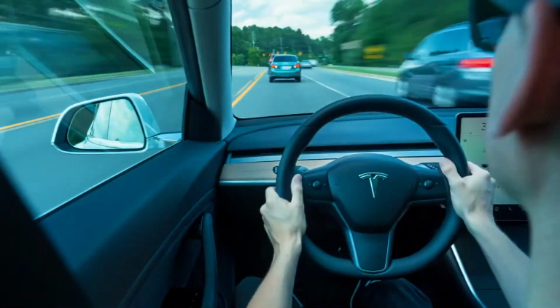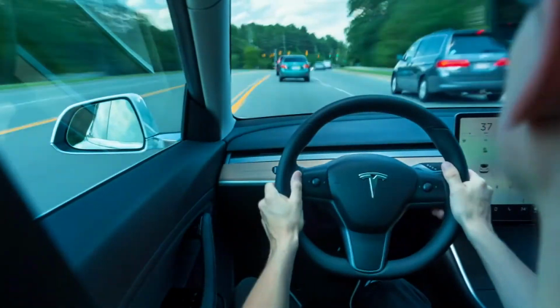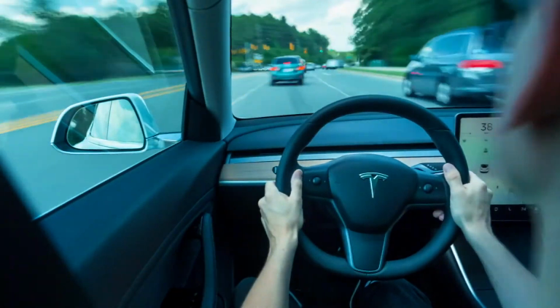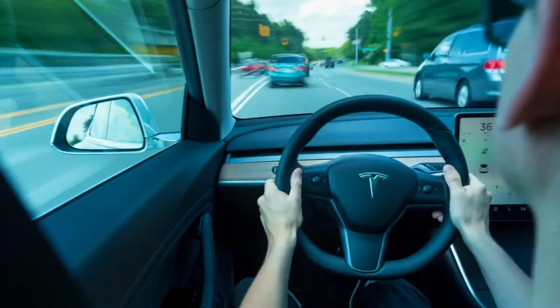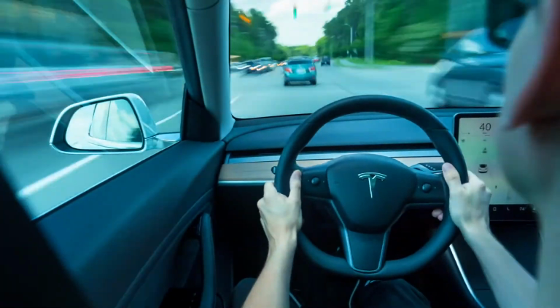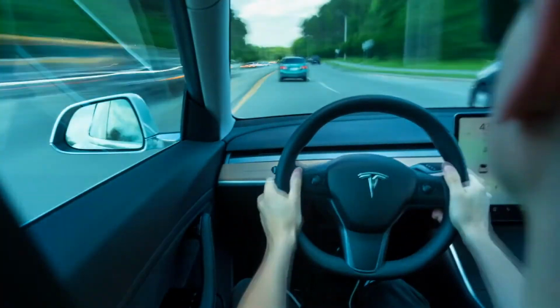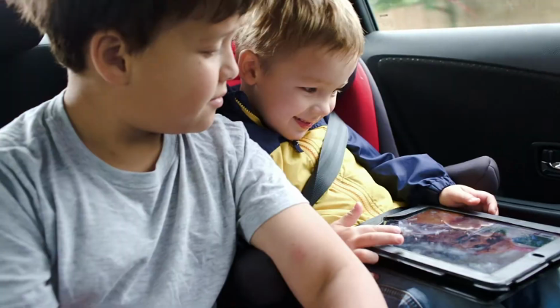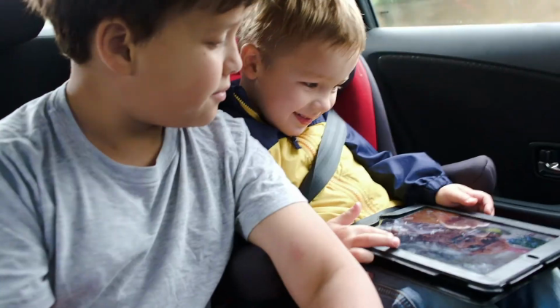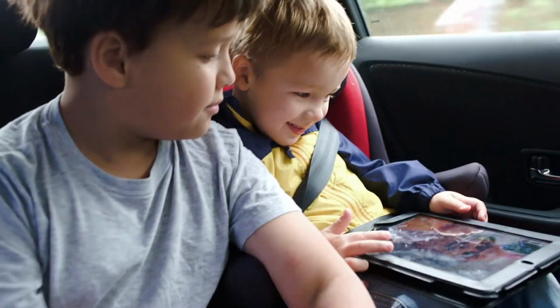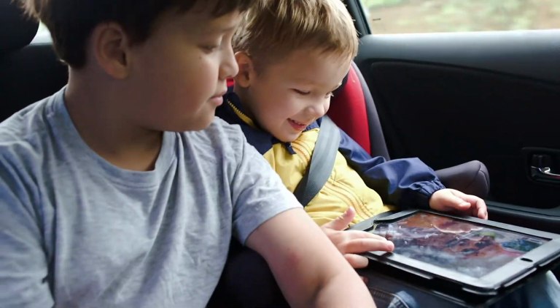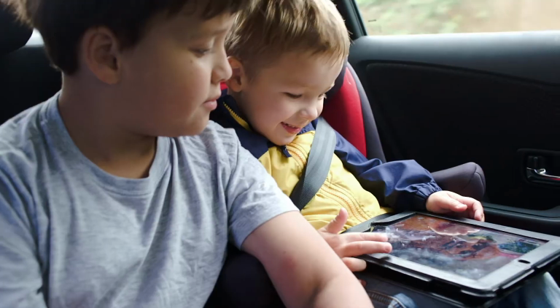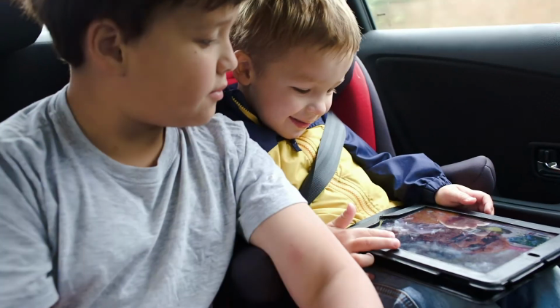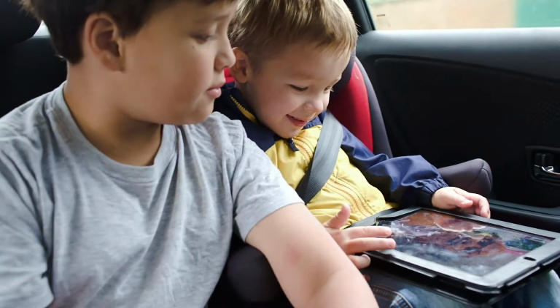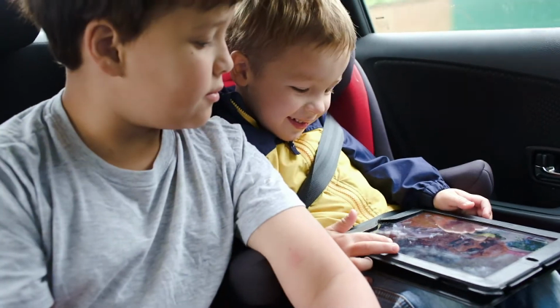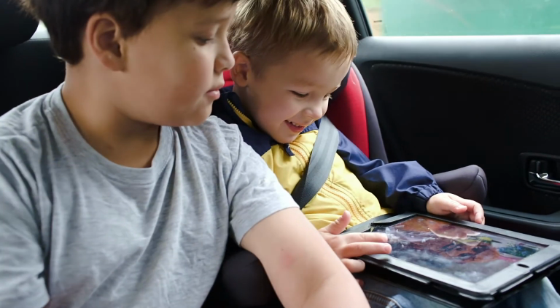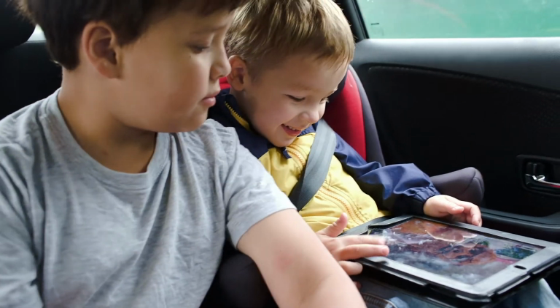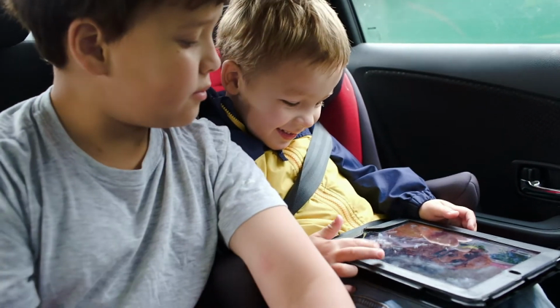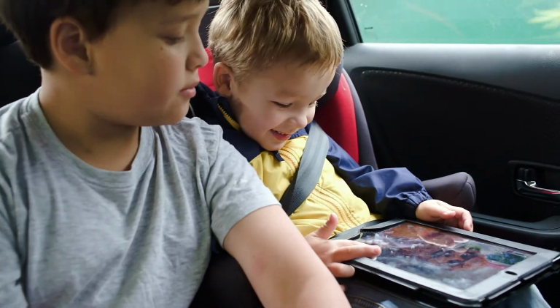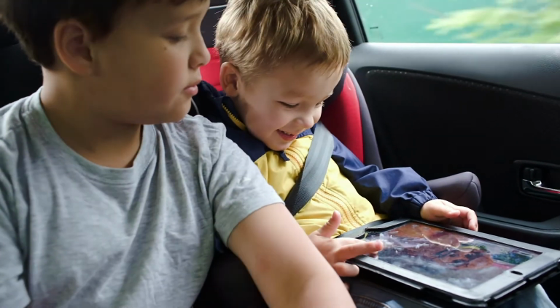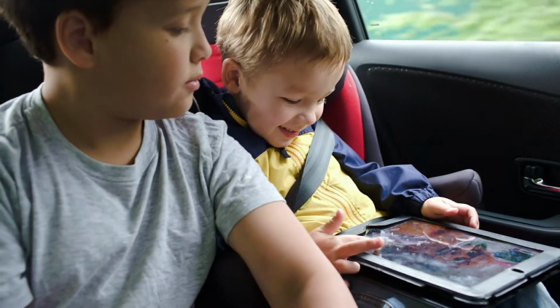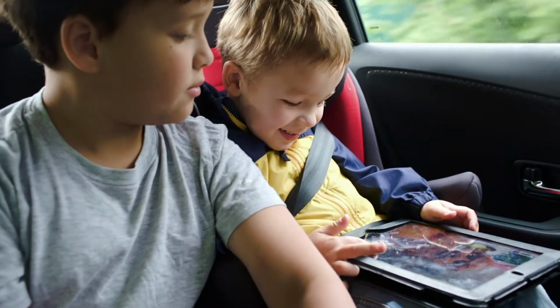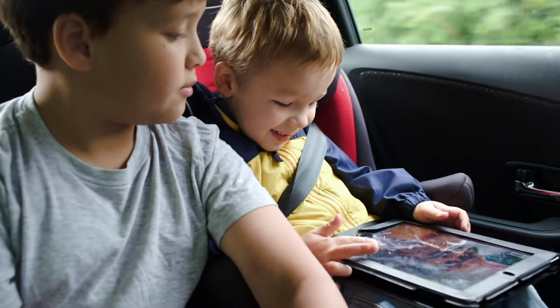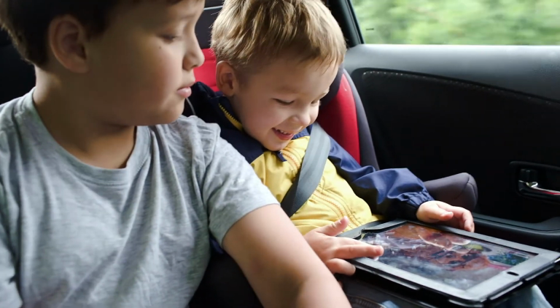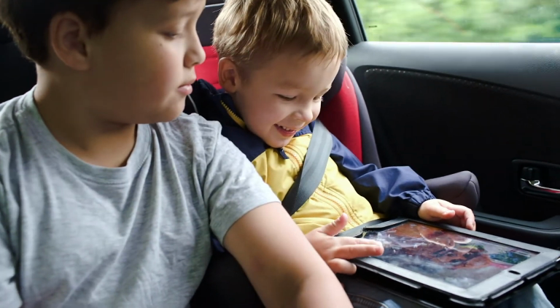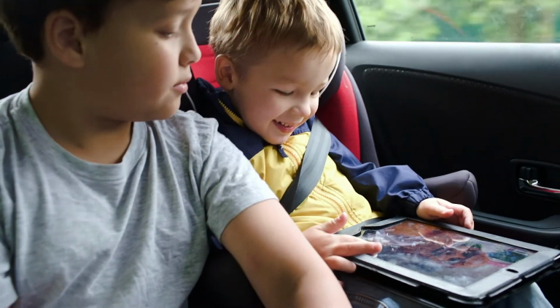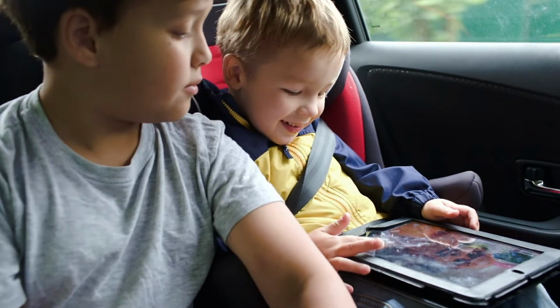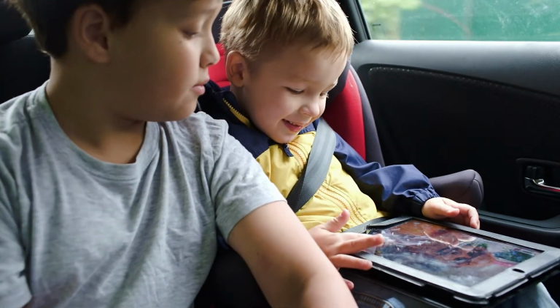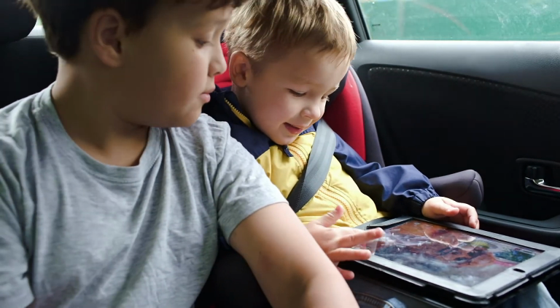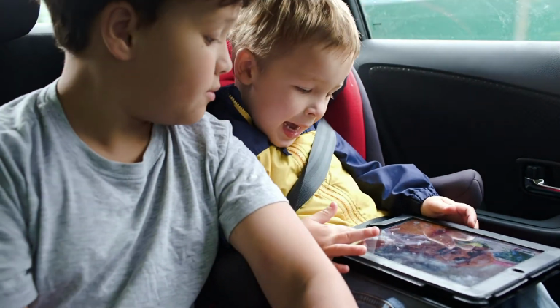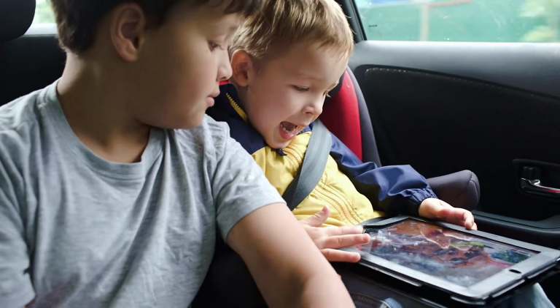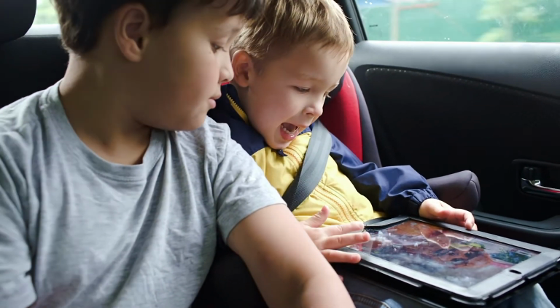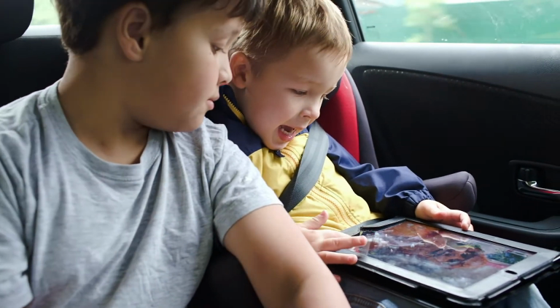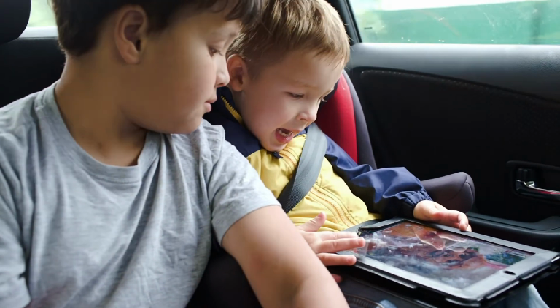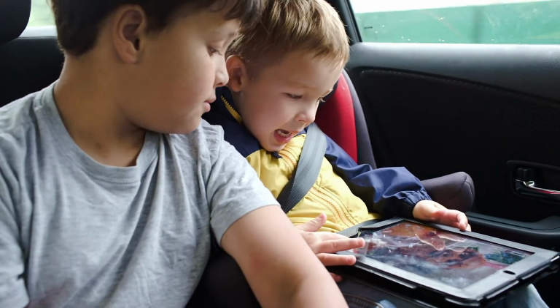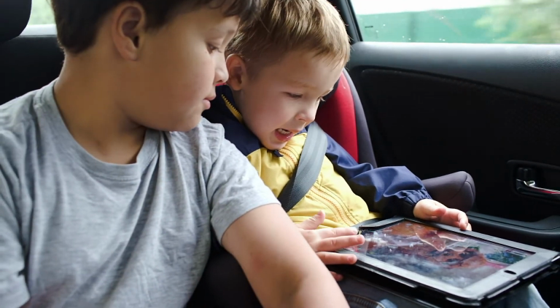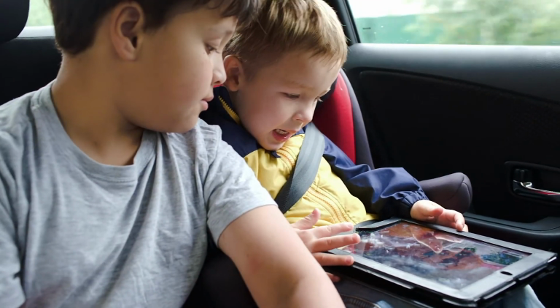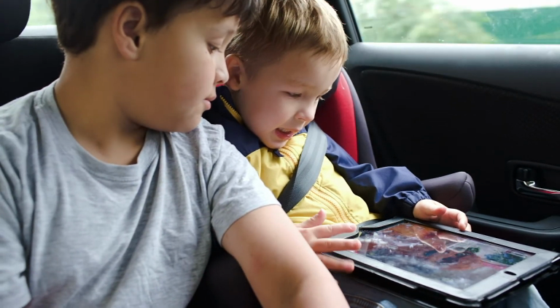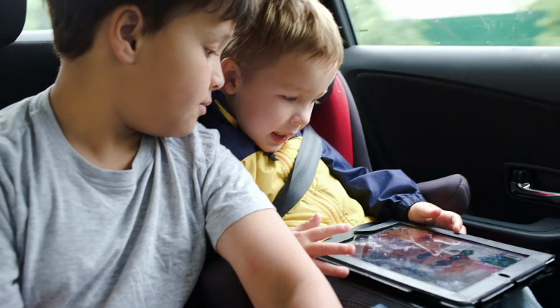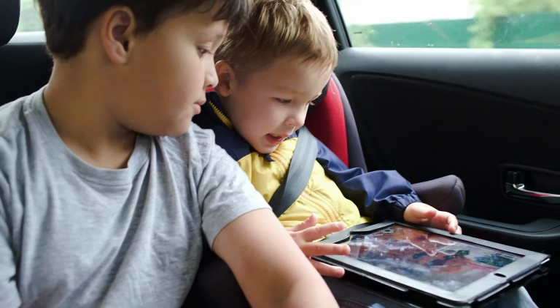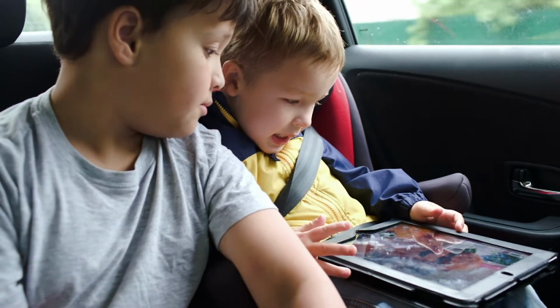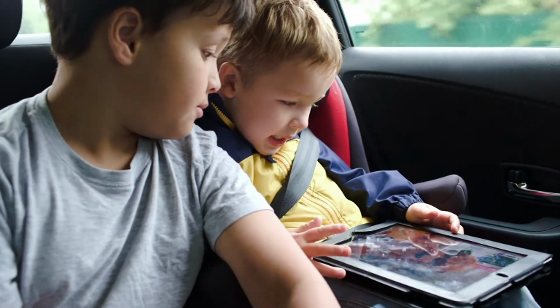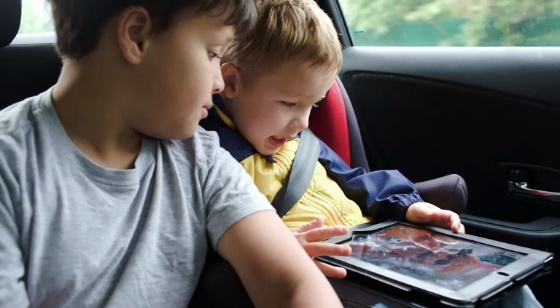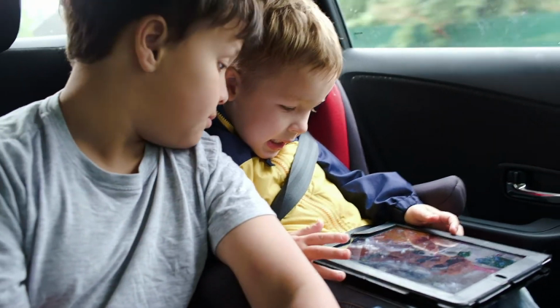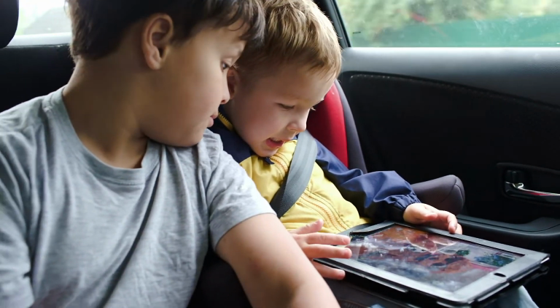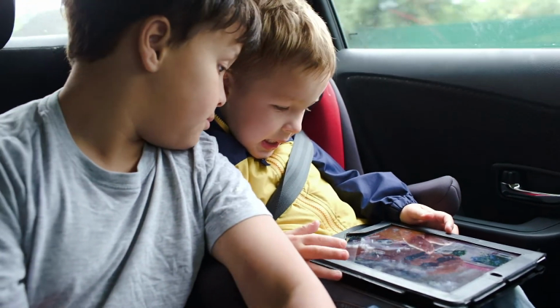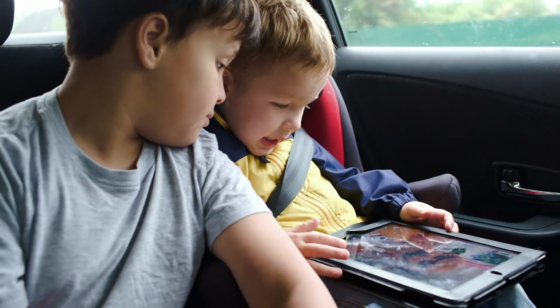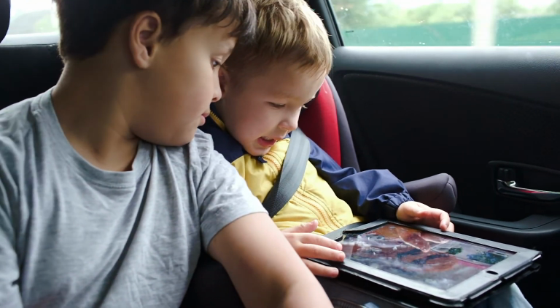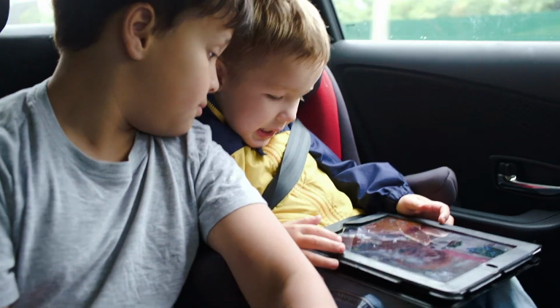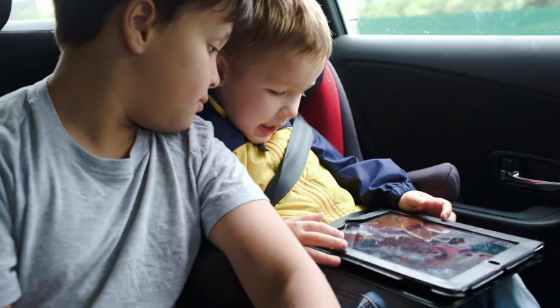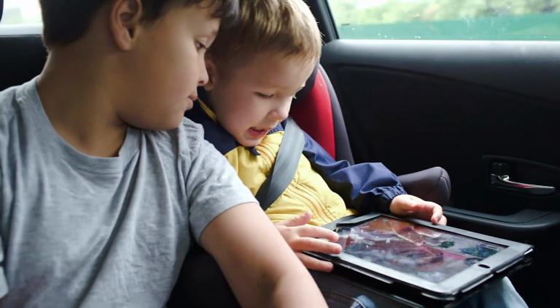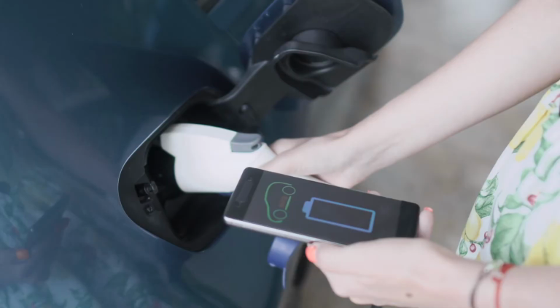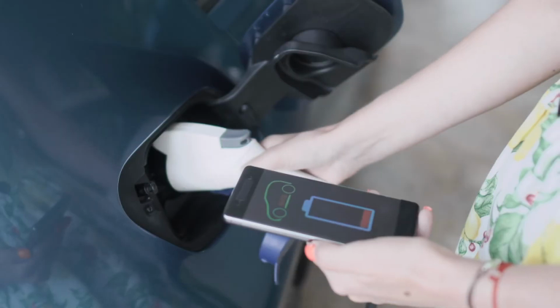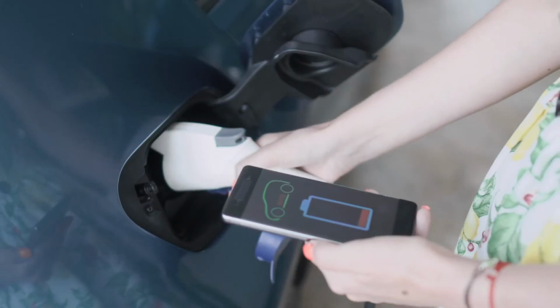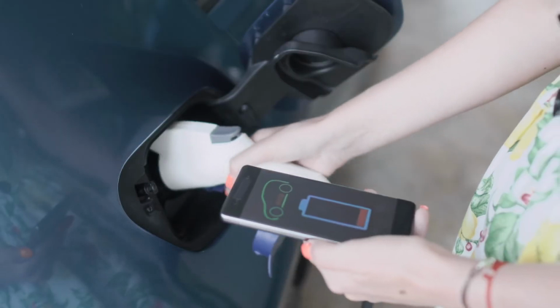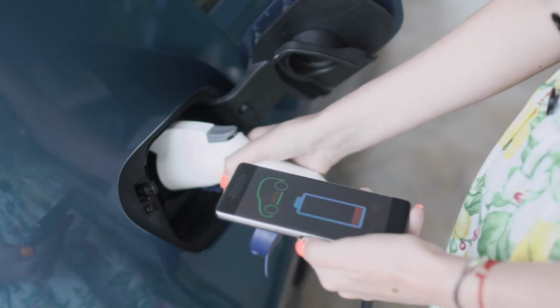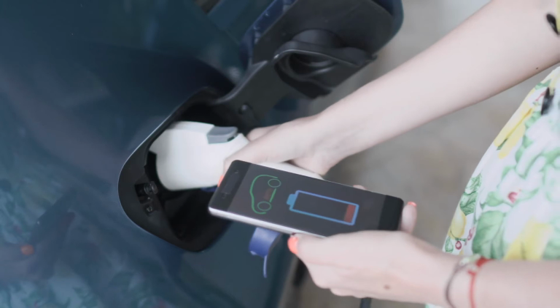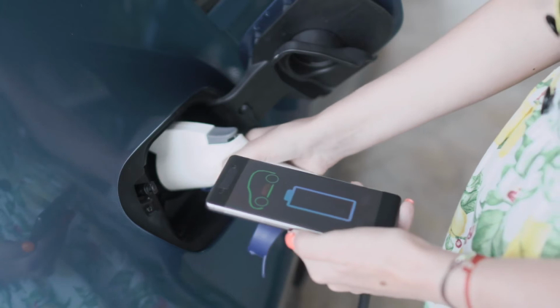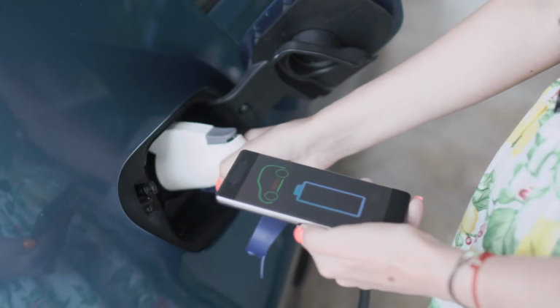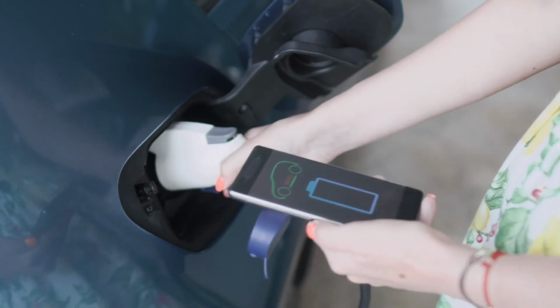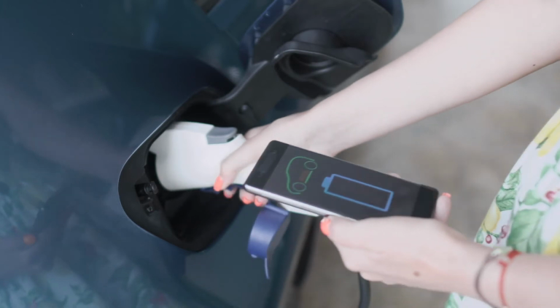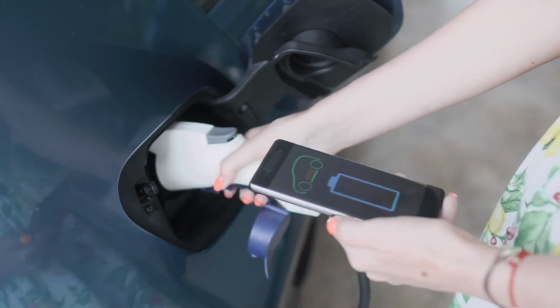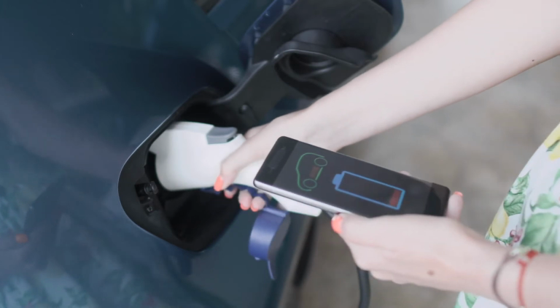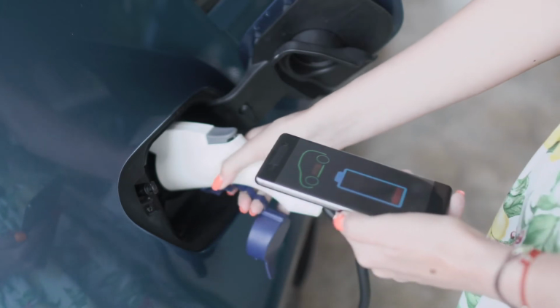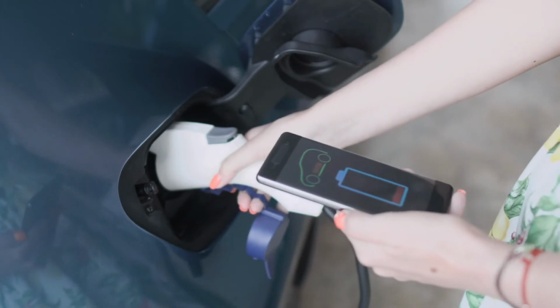I wonder who invented the first electric car? They must have been a pretty bright spark.